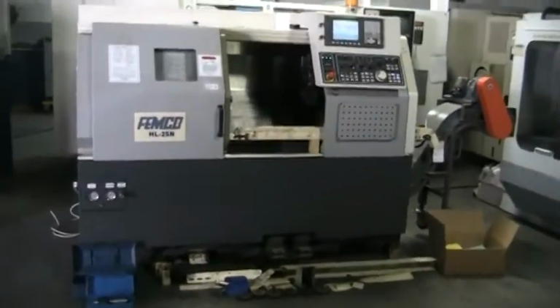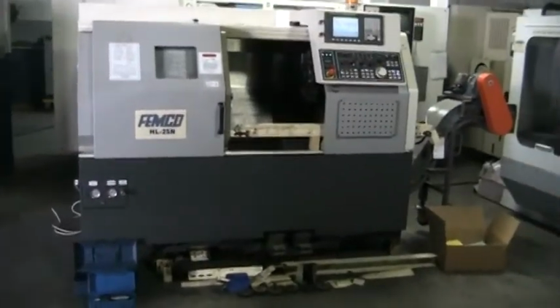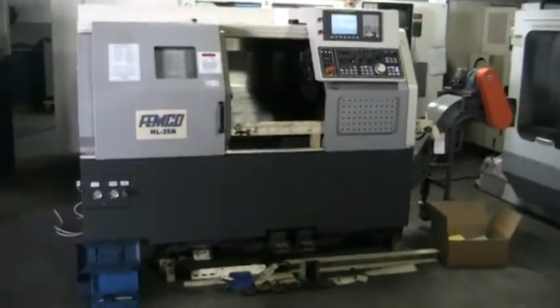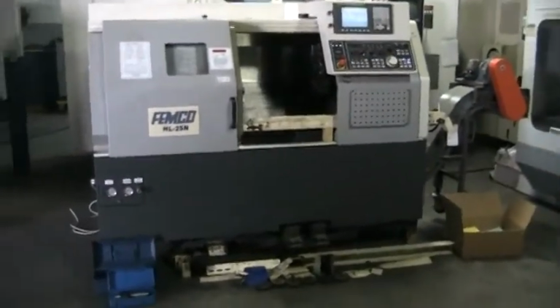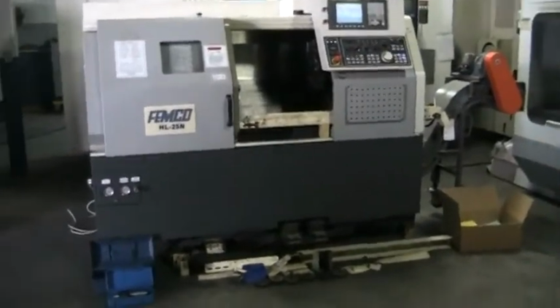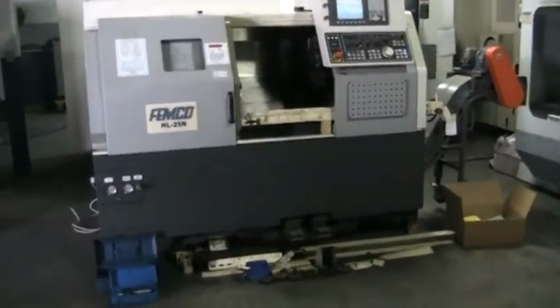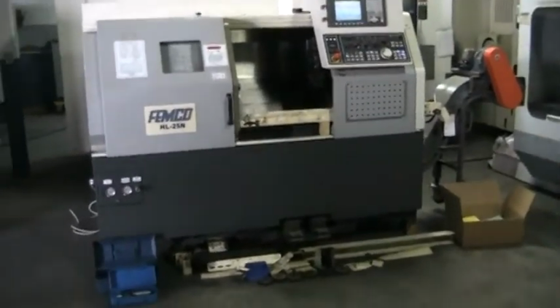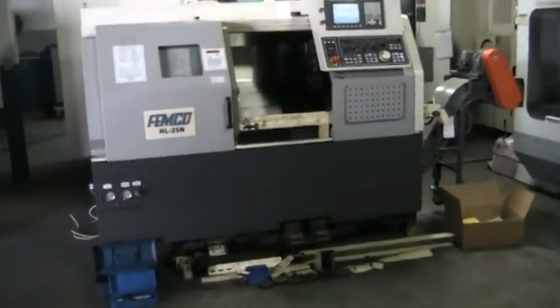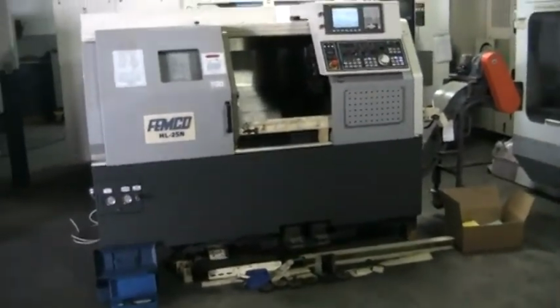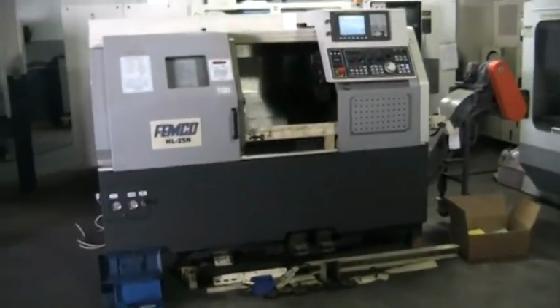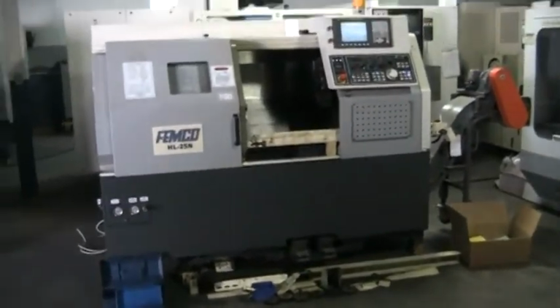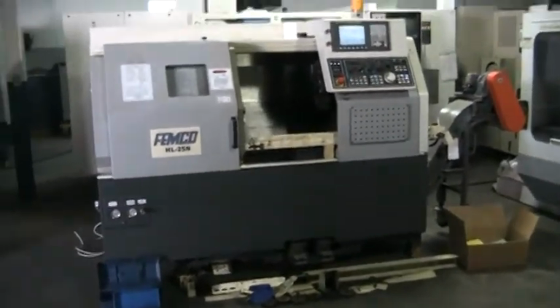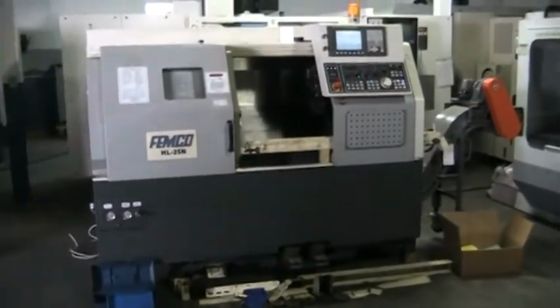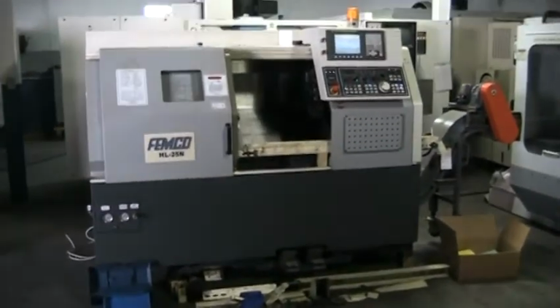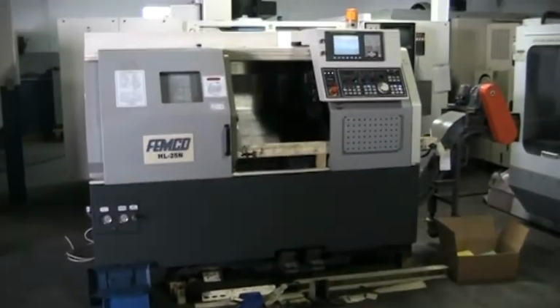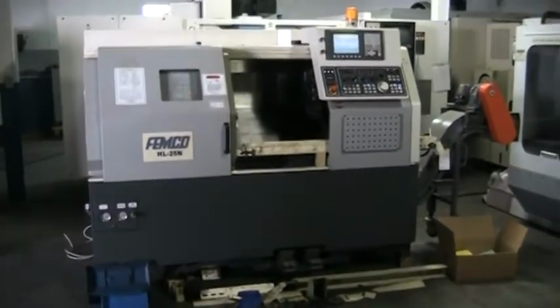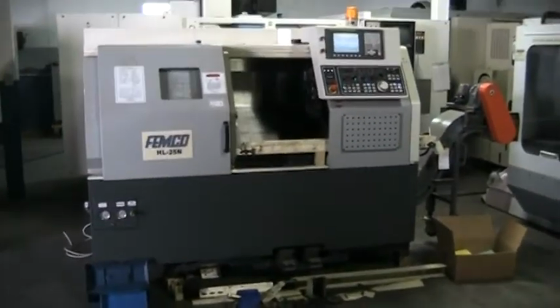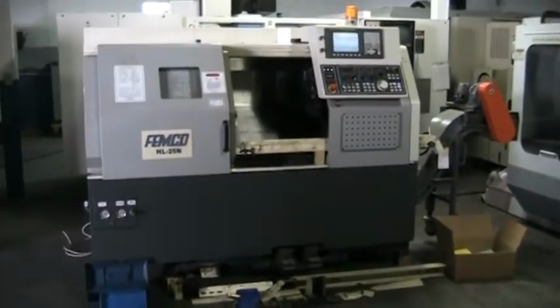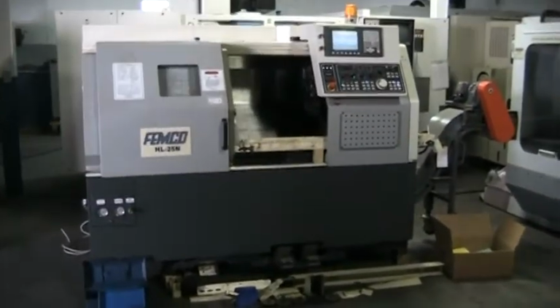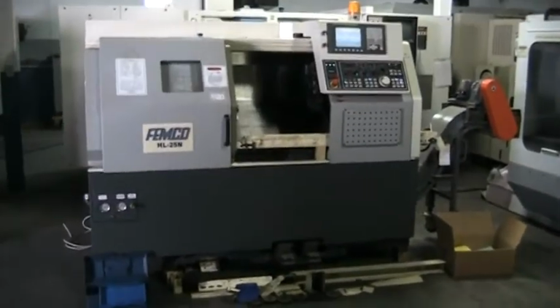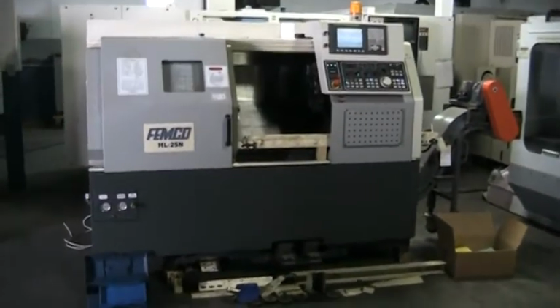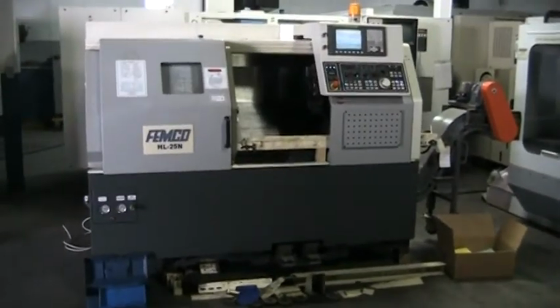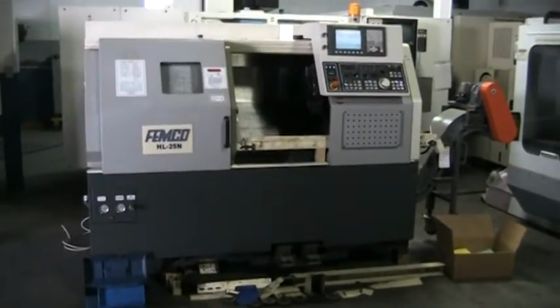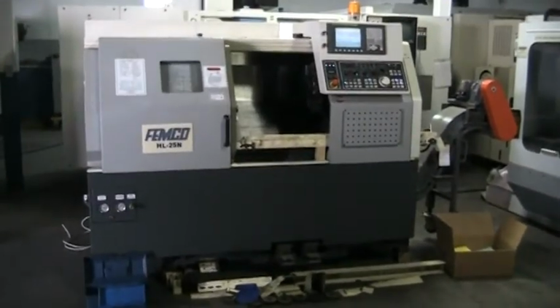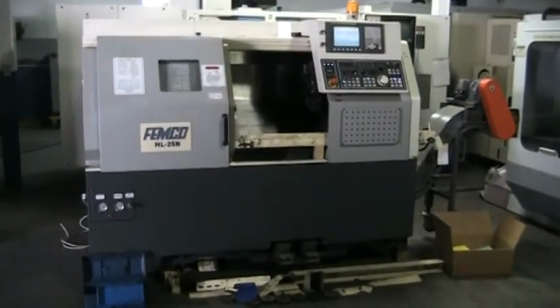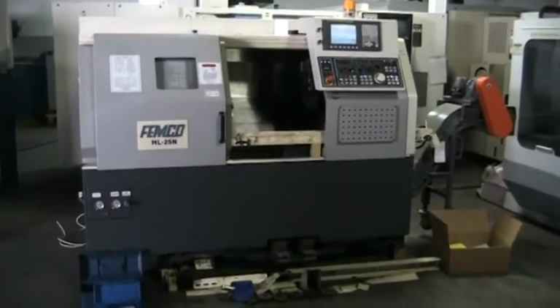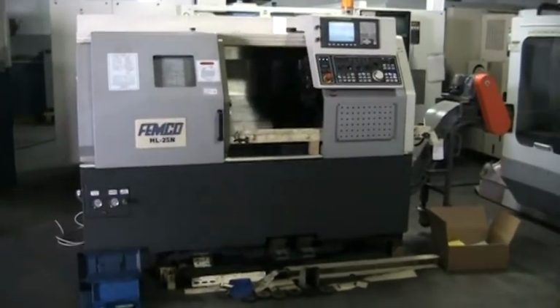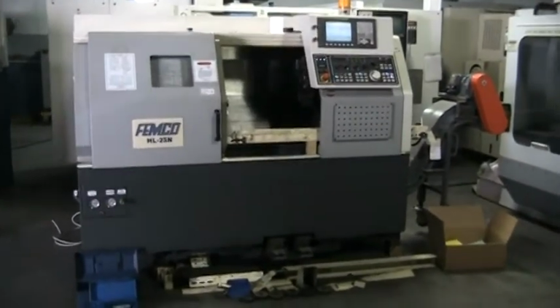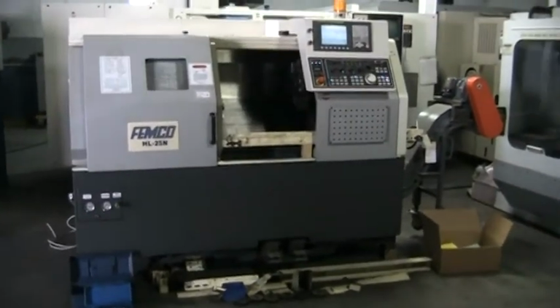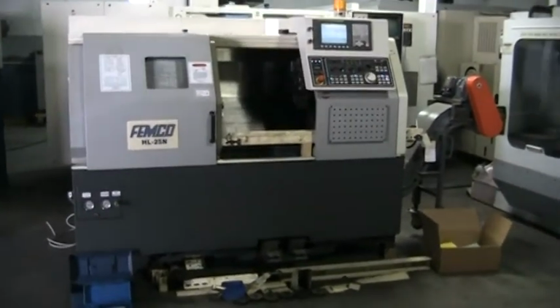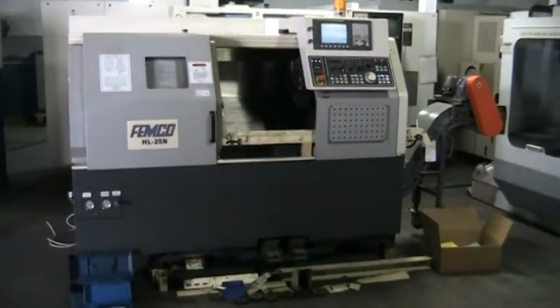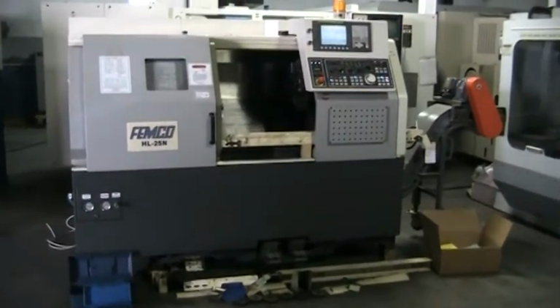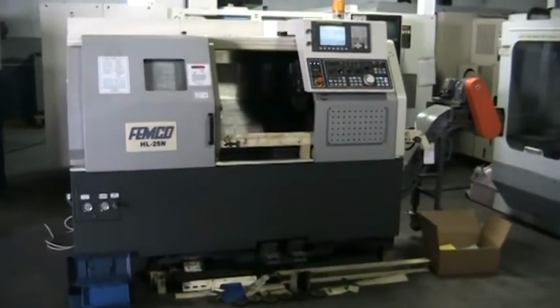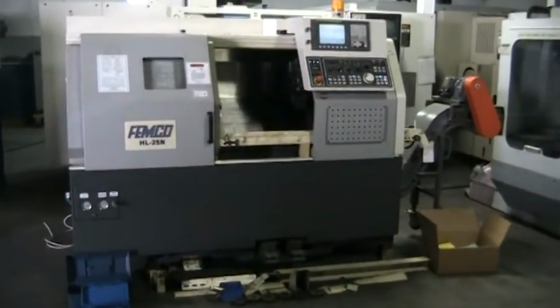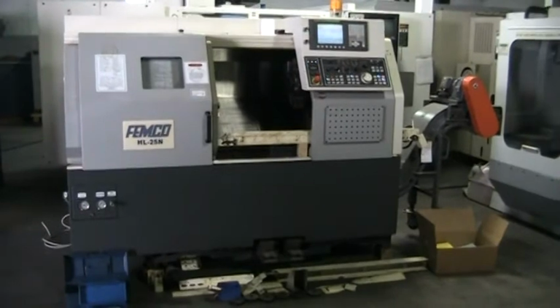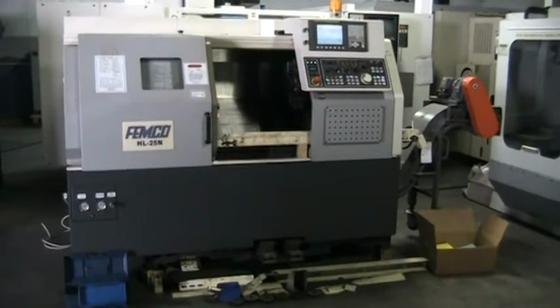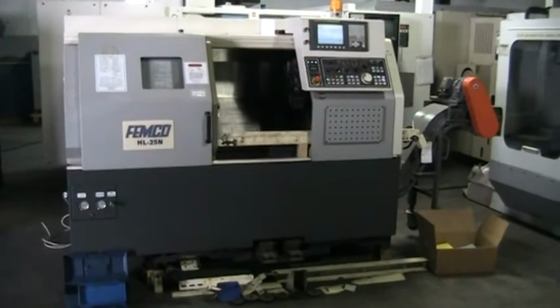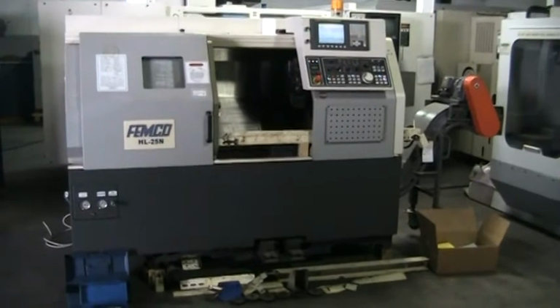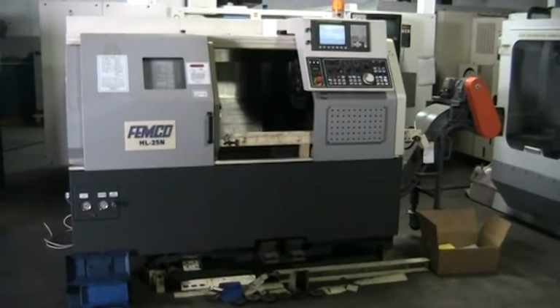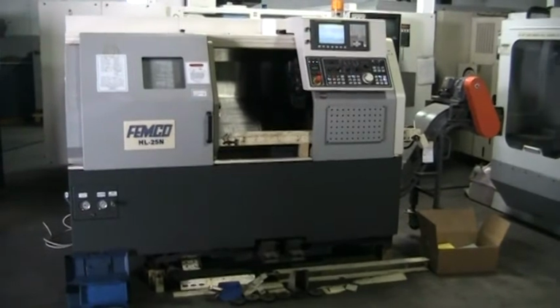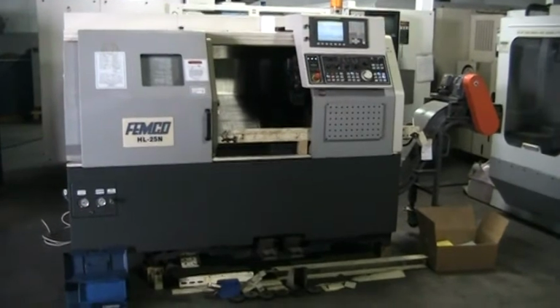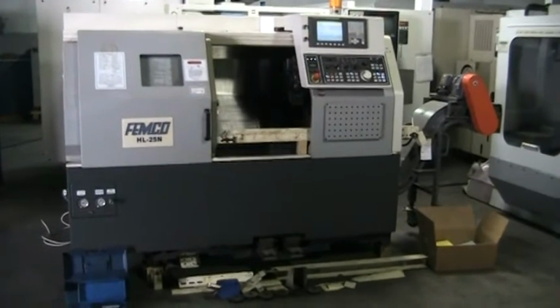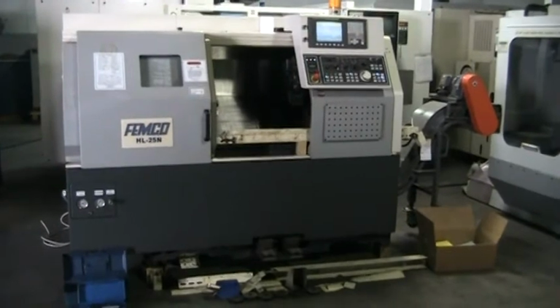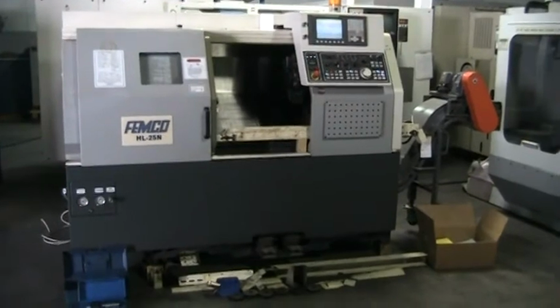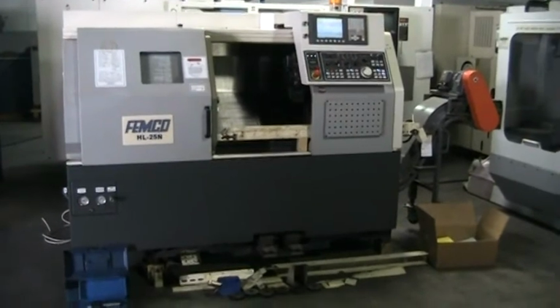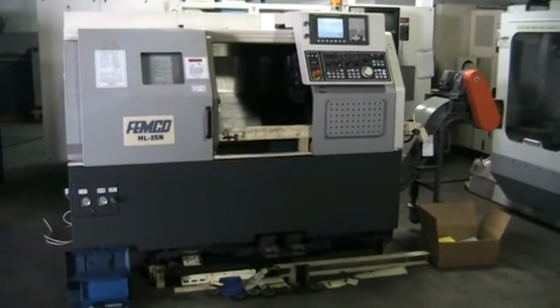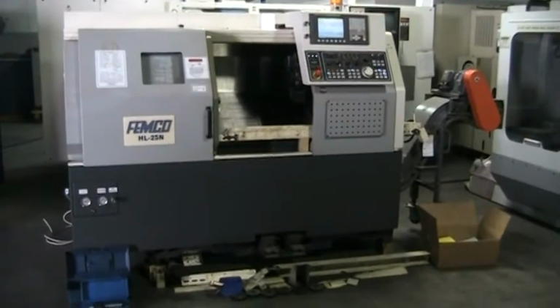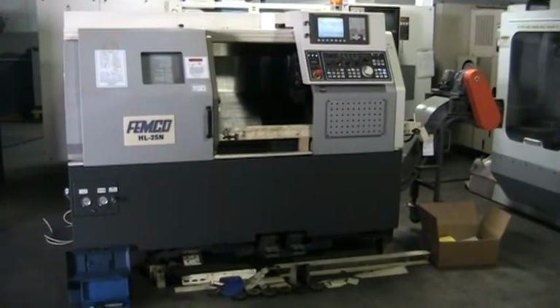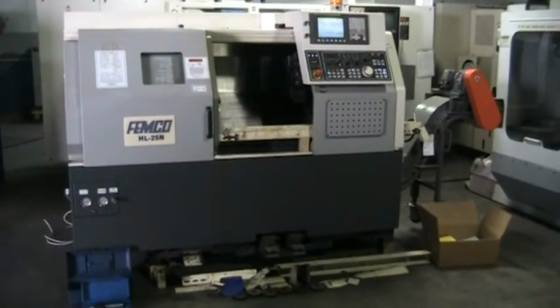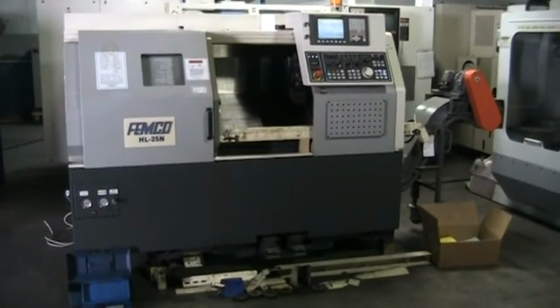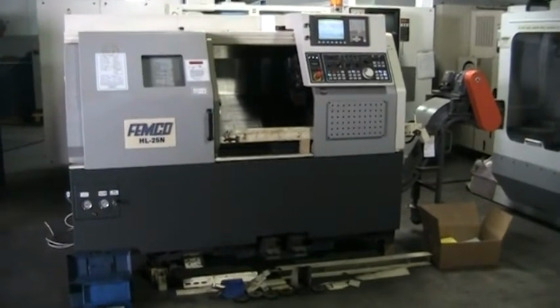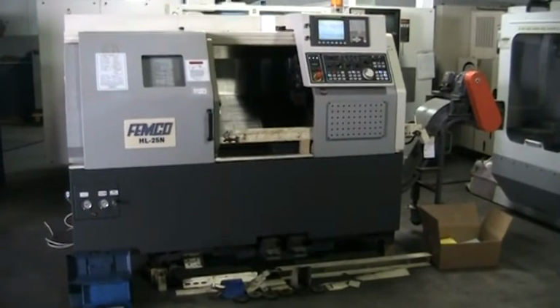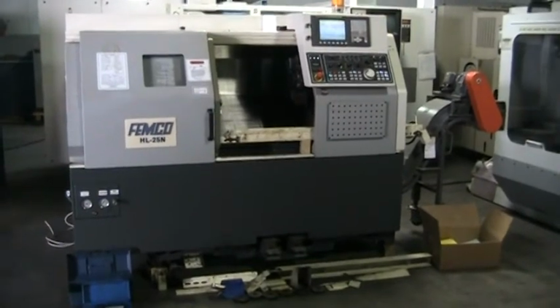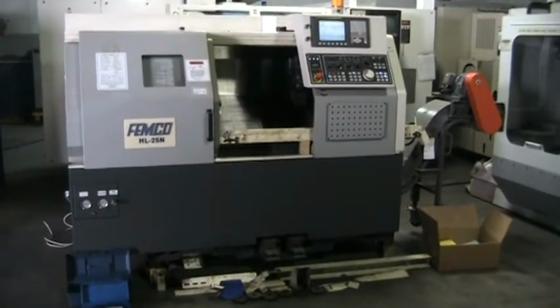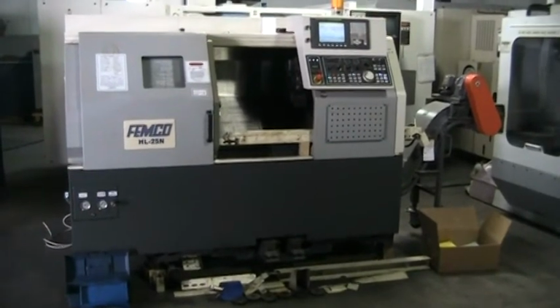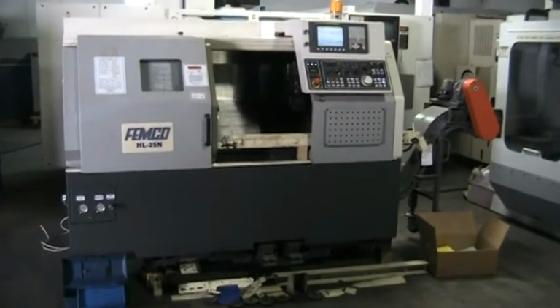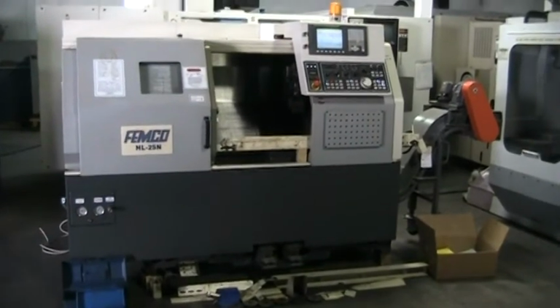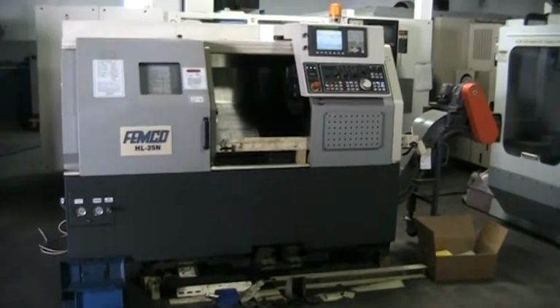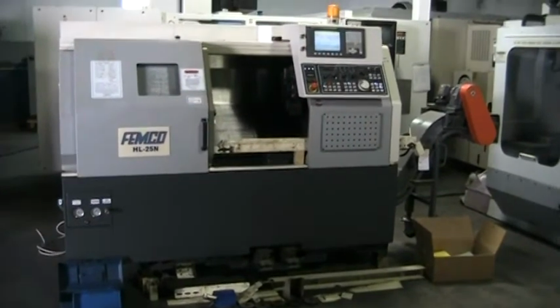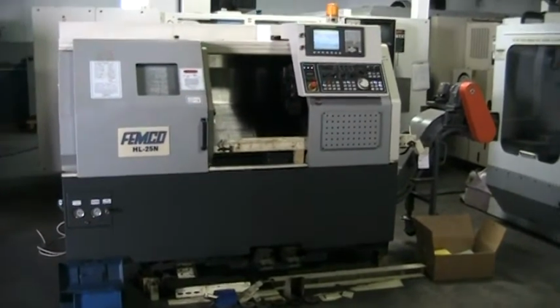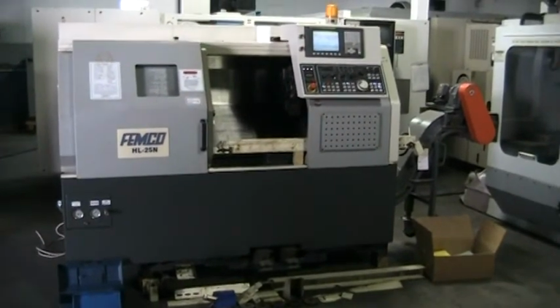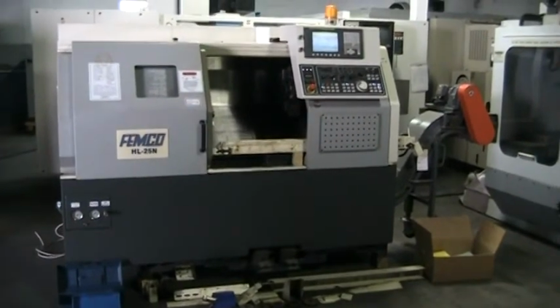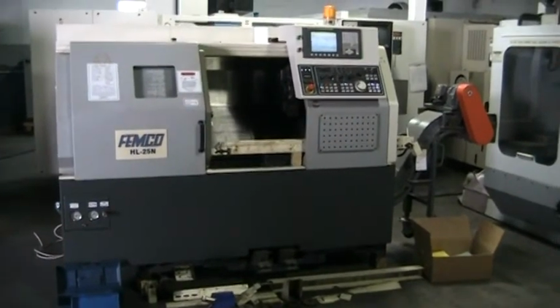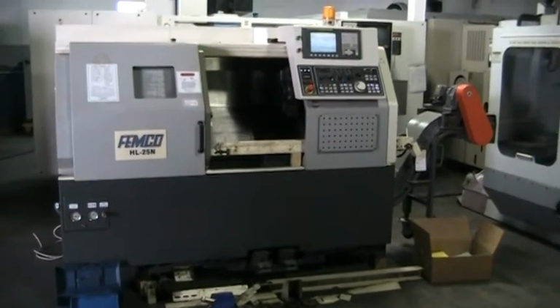This concludes the video inspection of the Femco HL25N. Thank you.